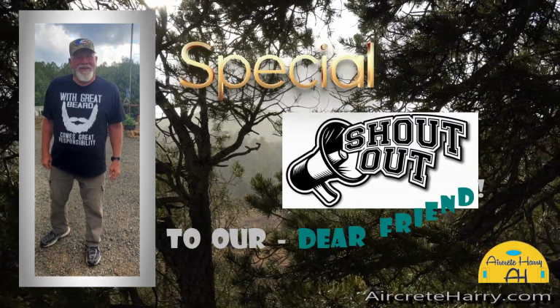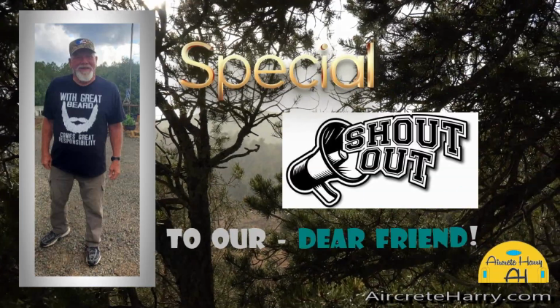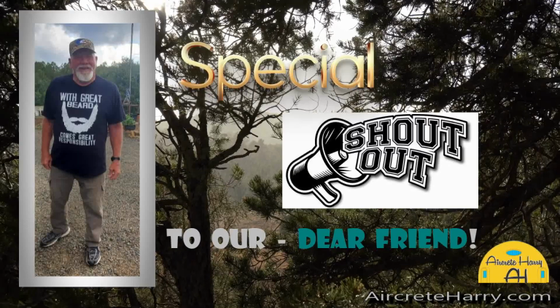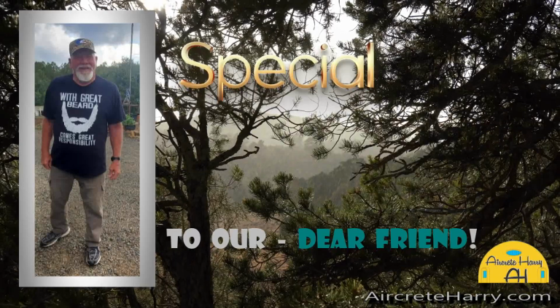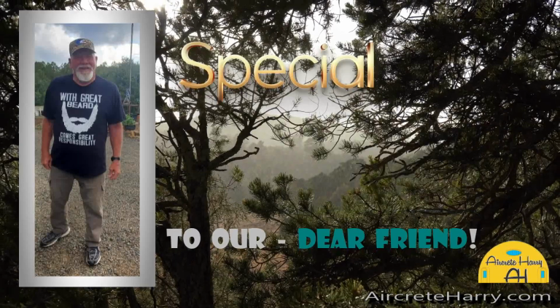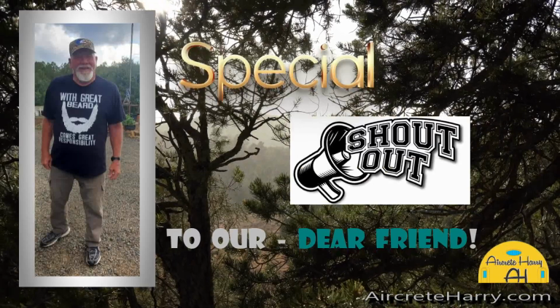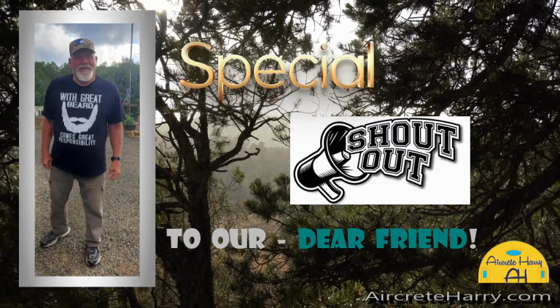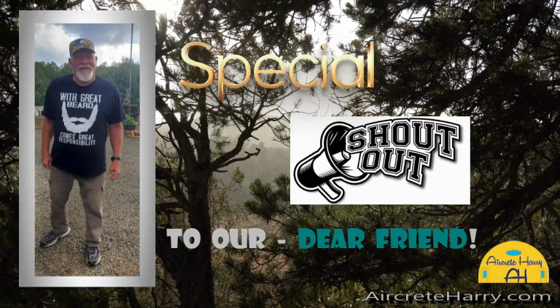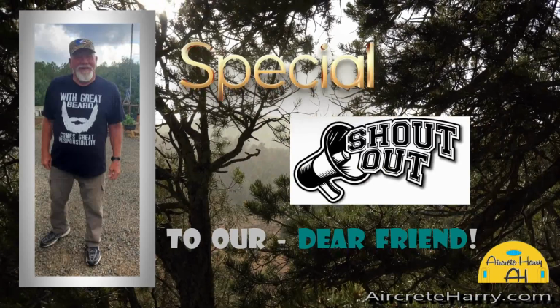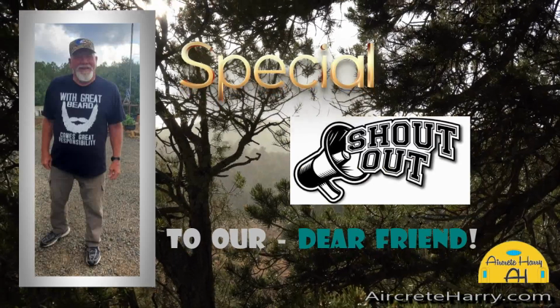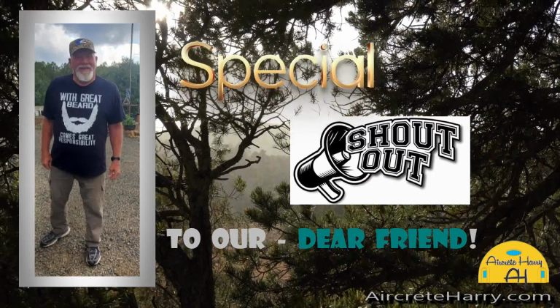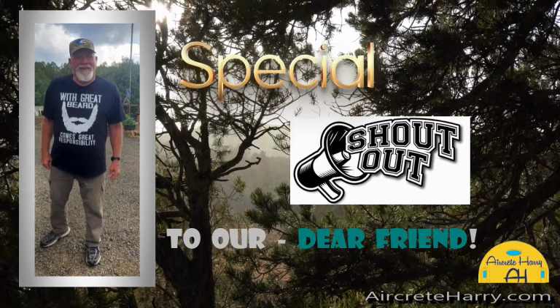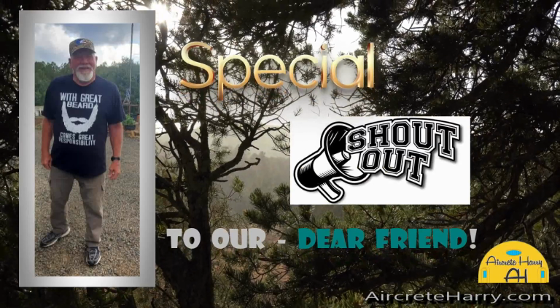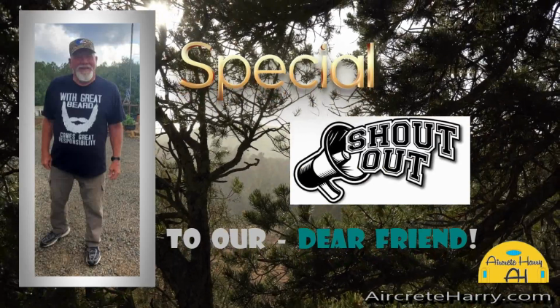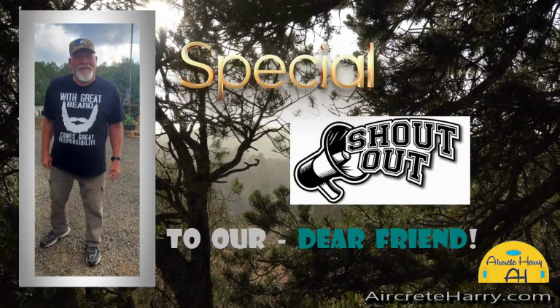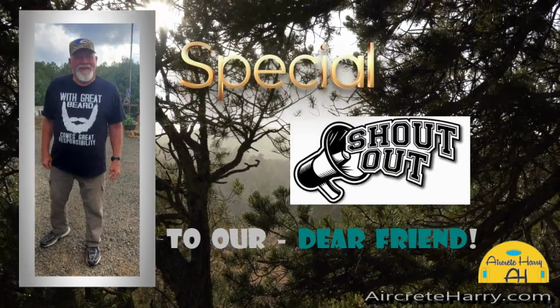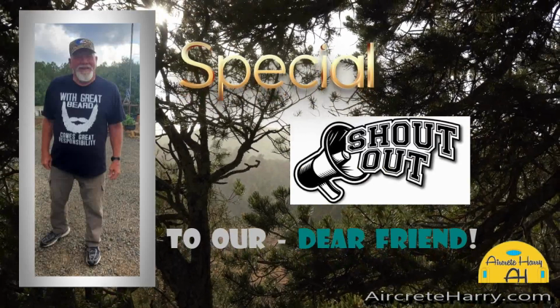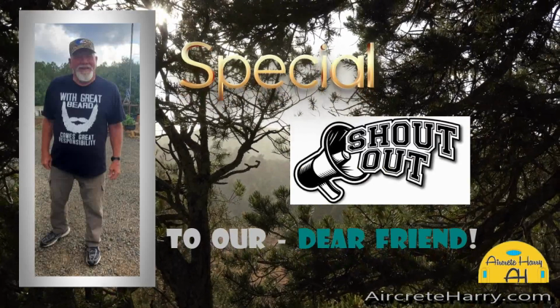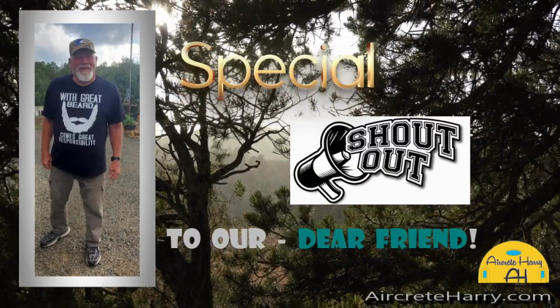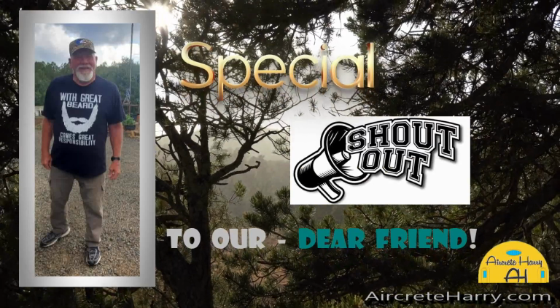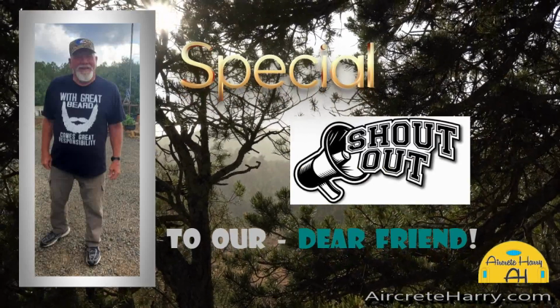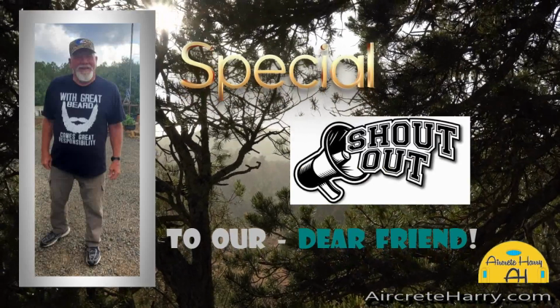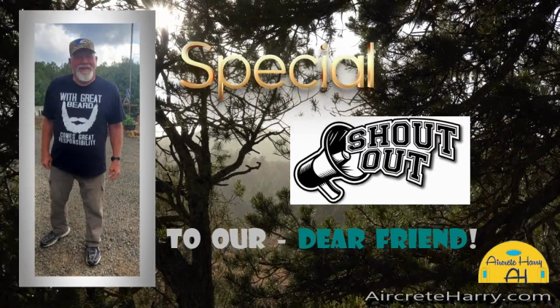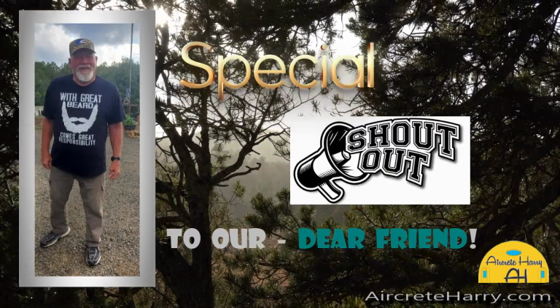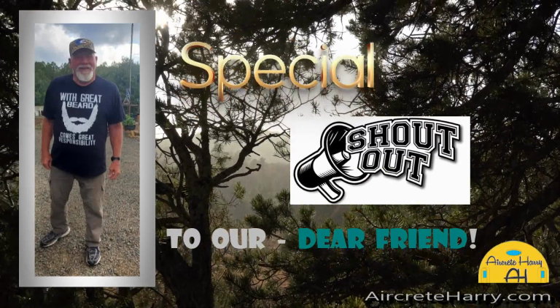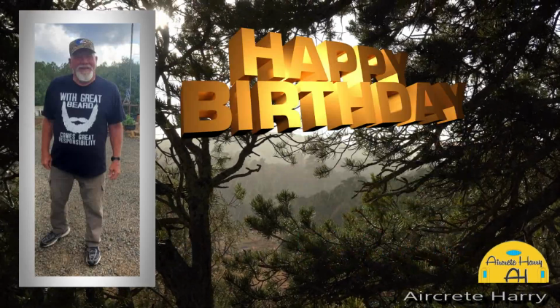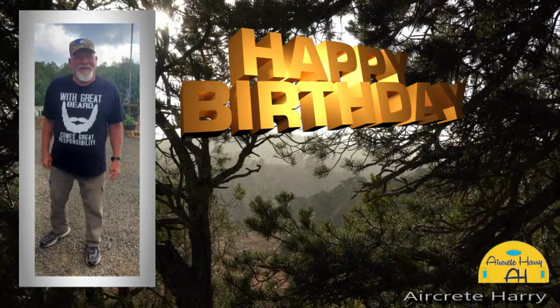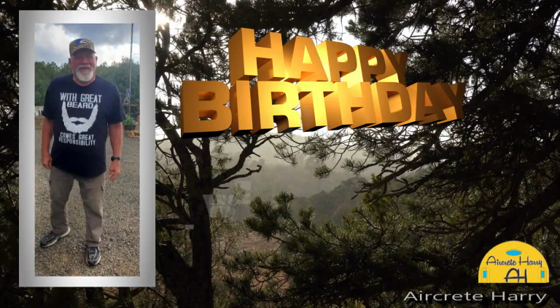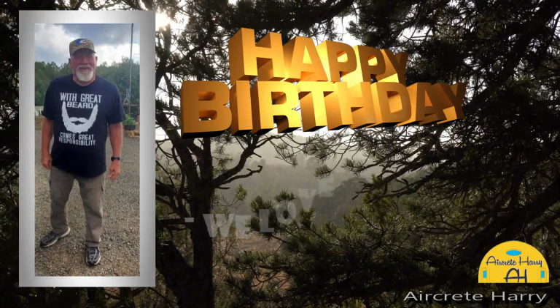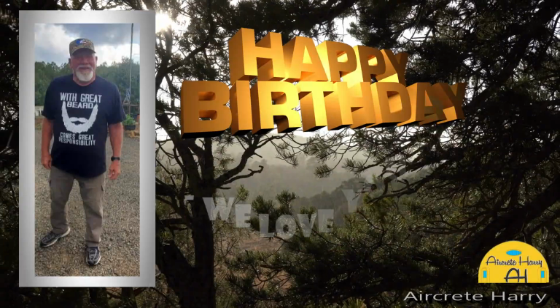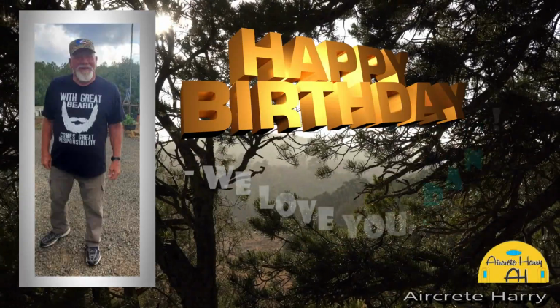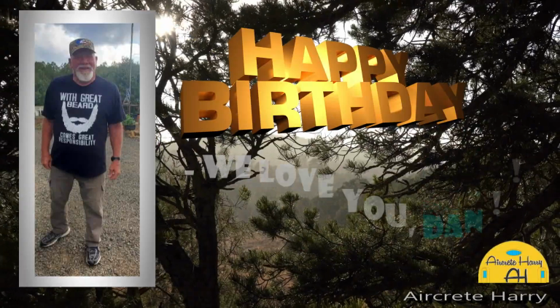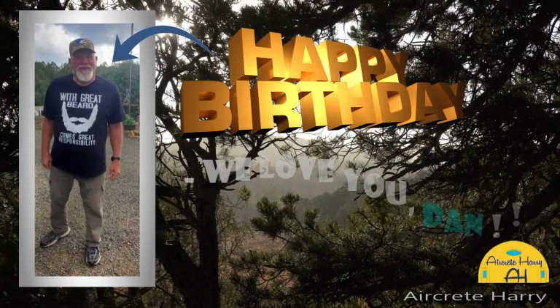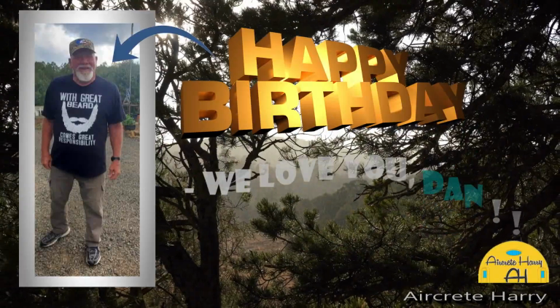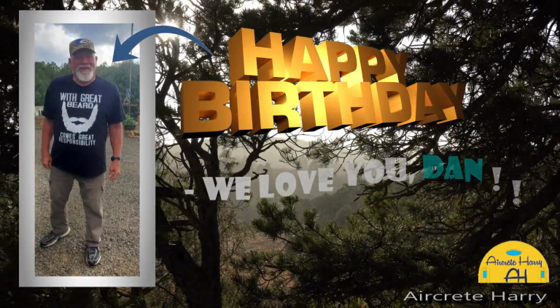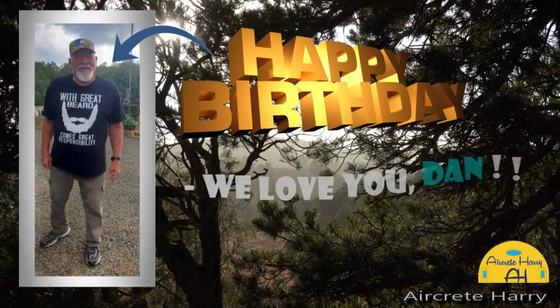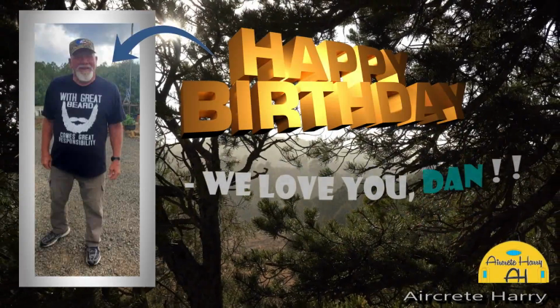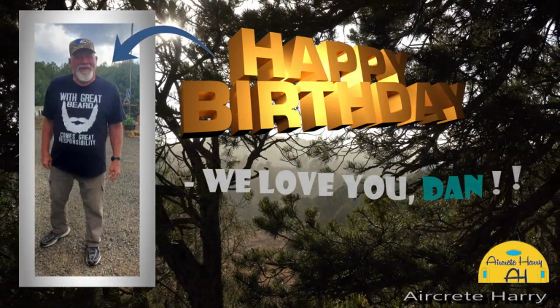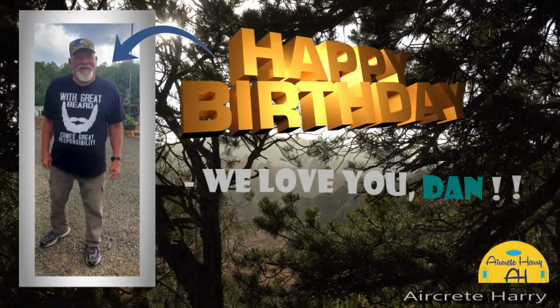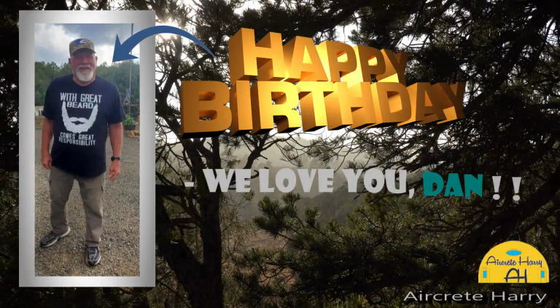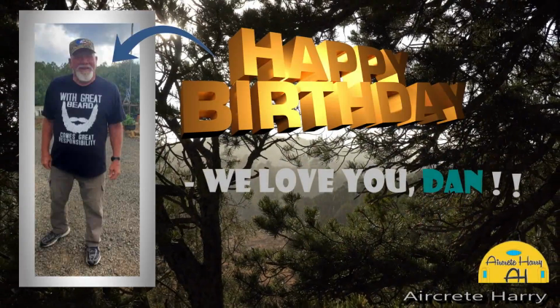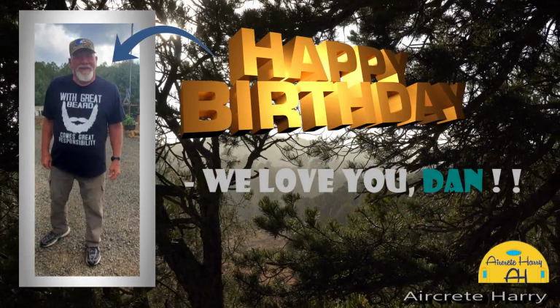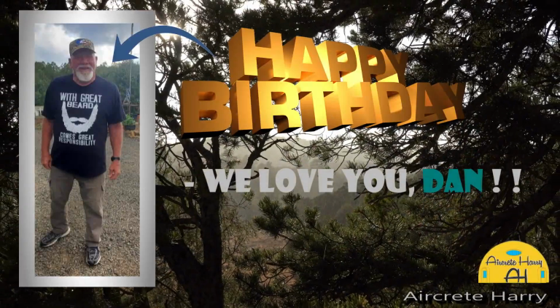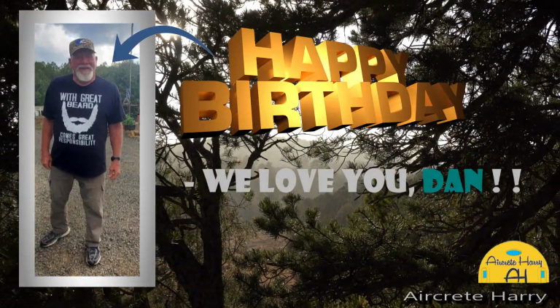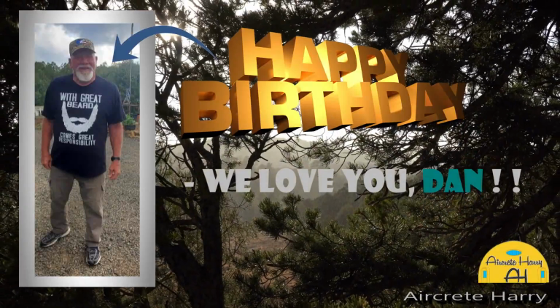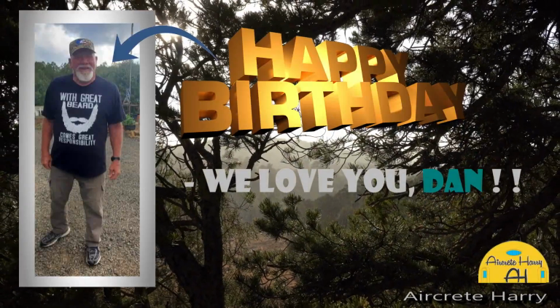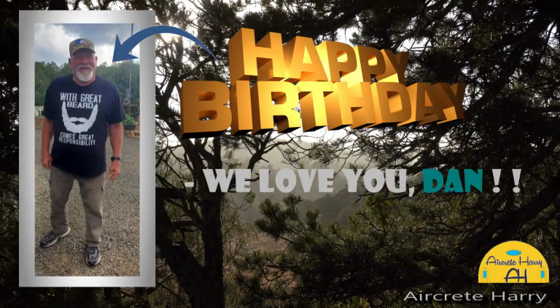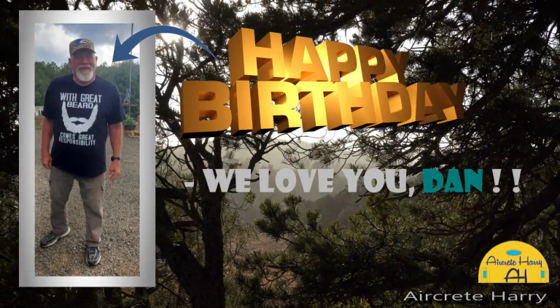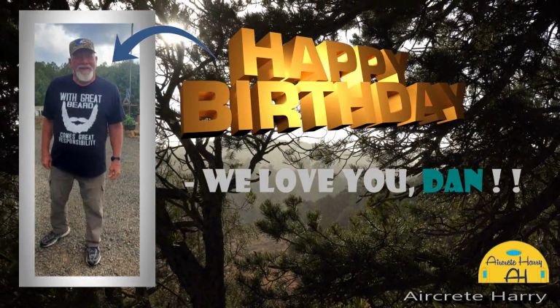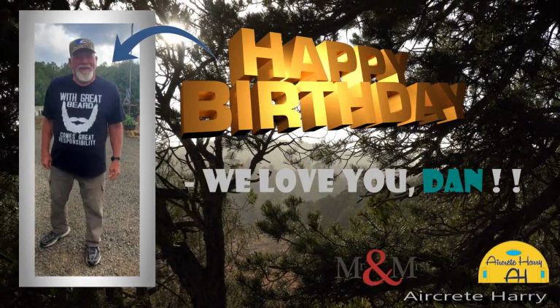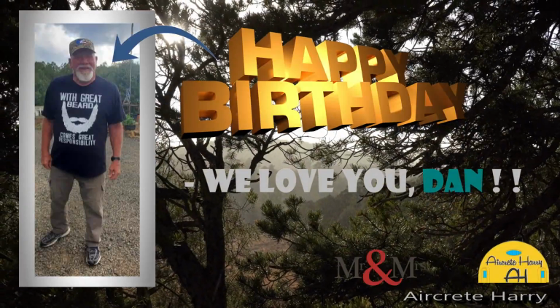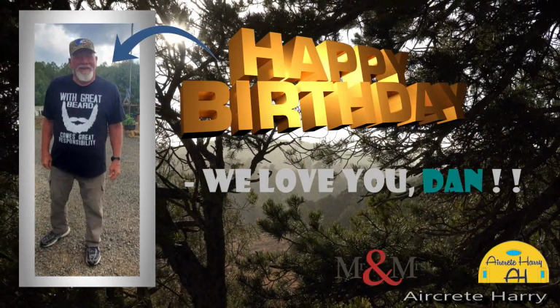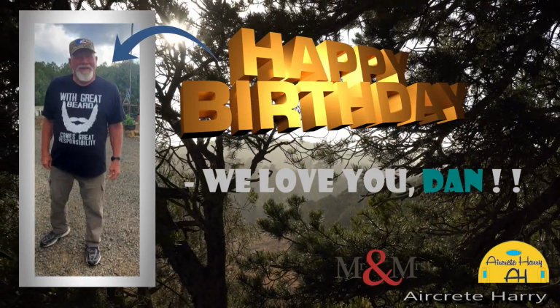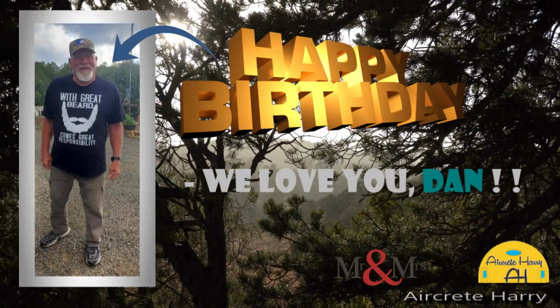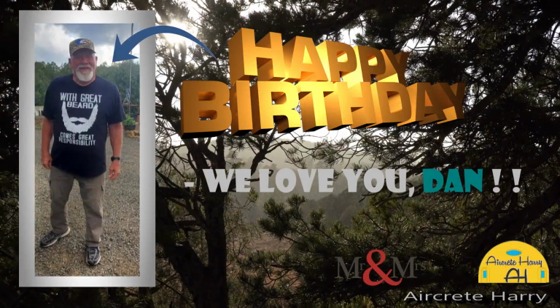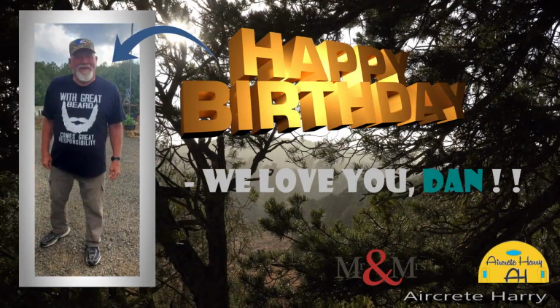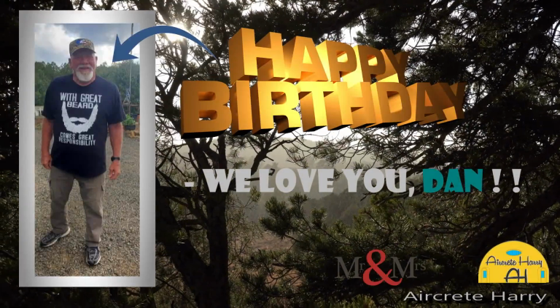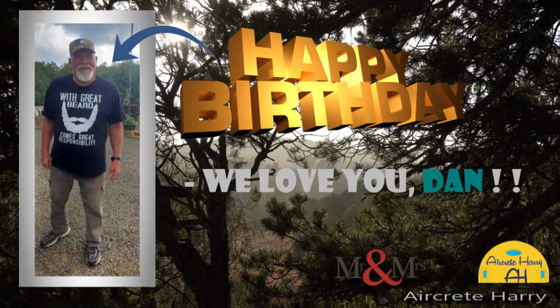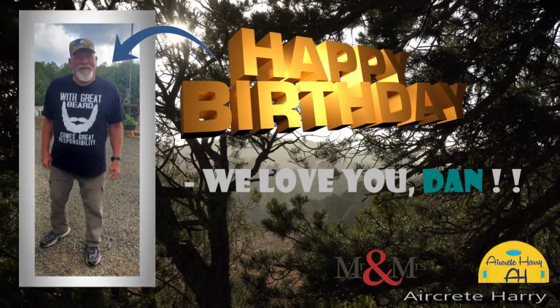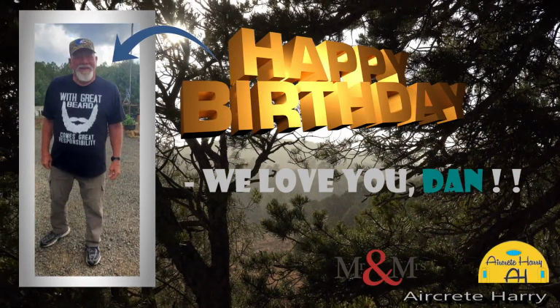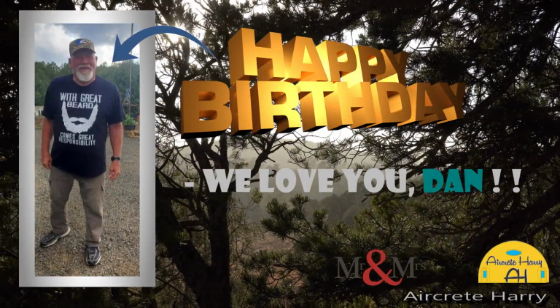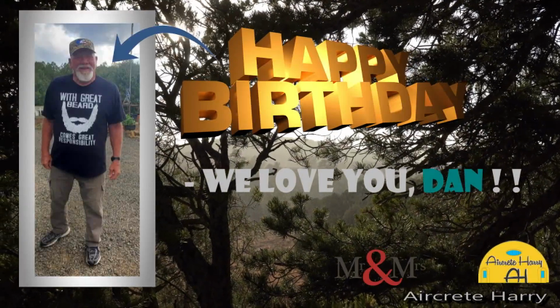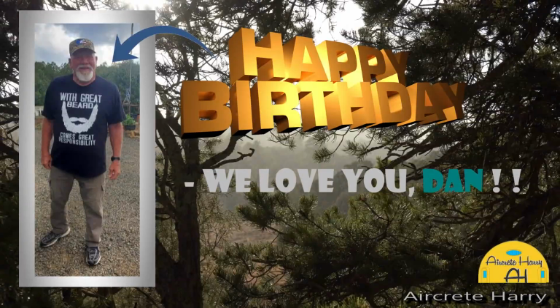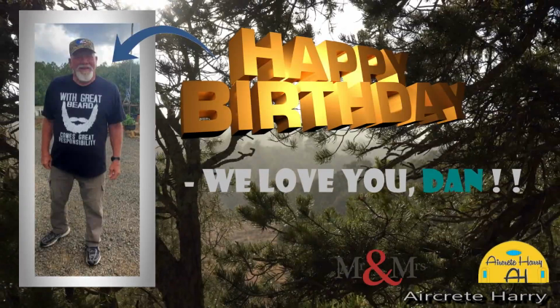Happy birthday to Dan! With great beards comes great responsibilities.